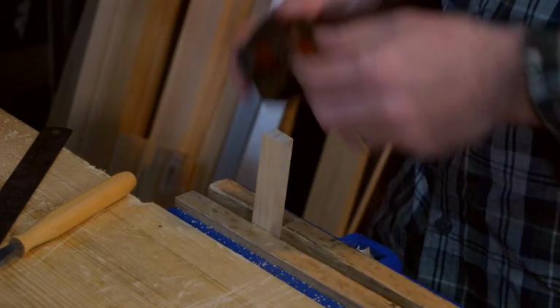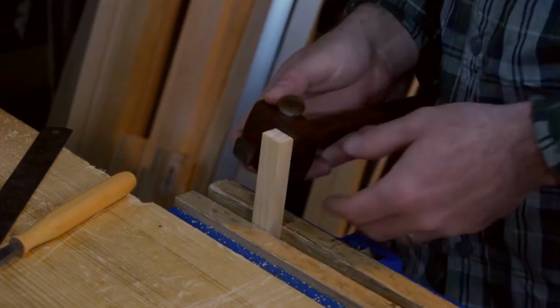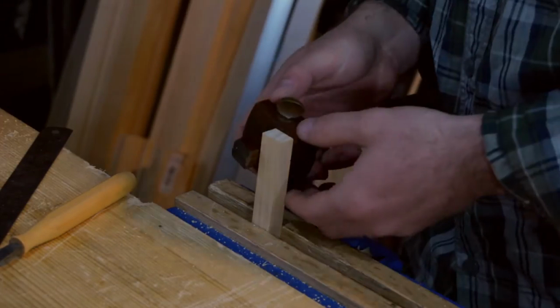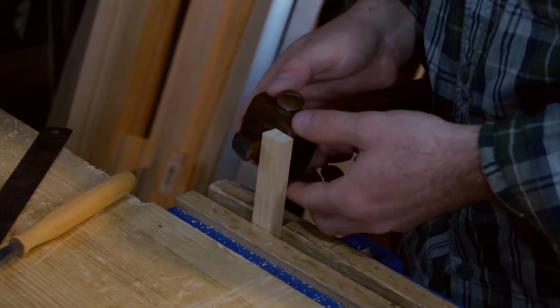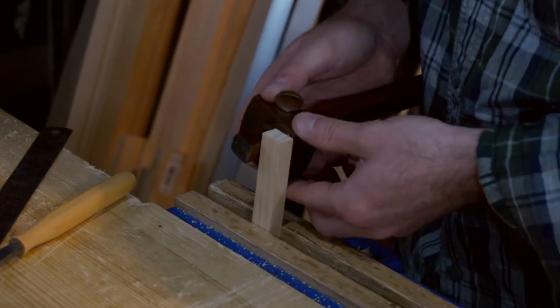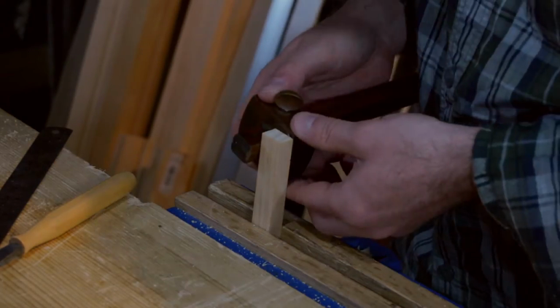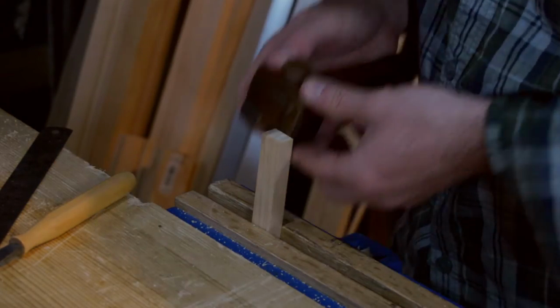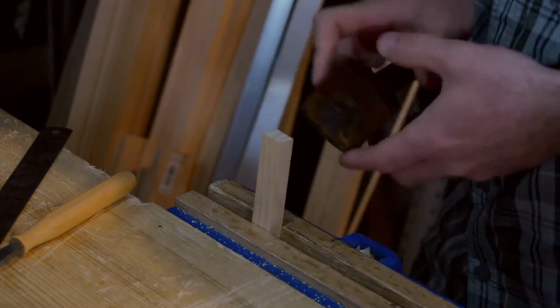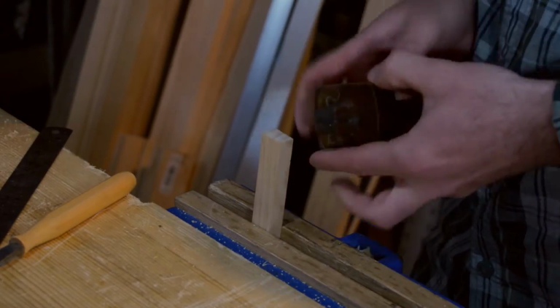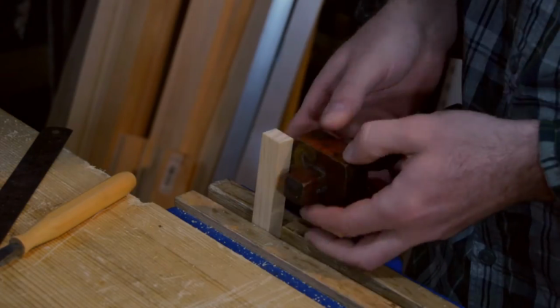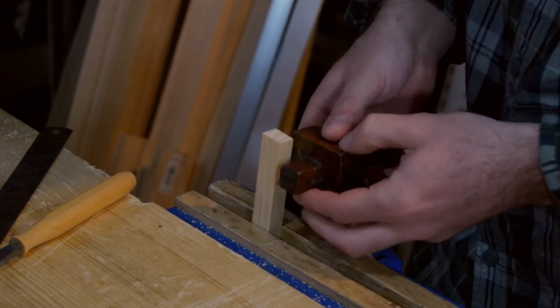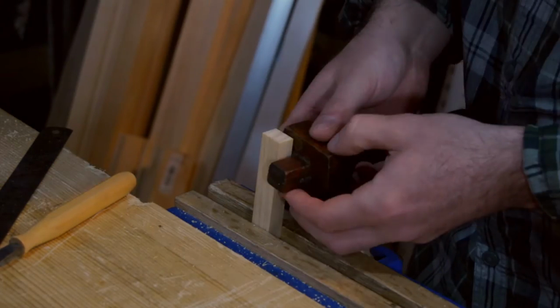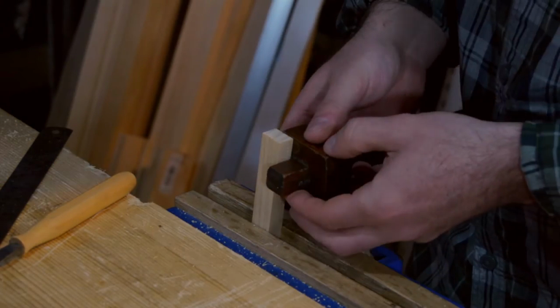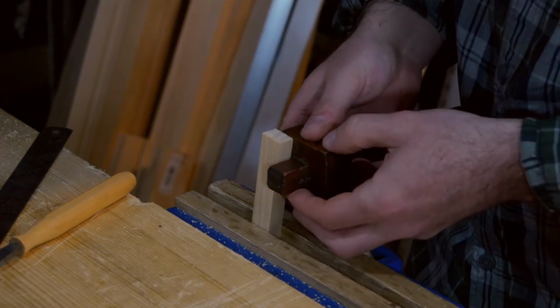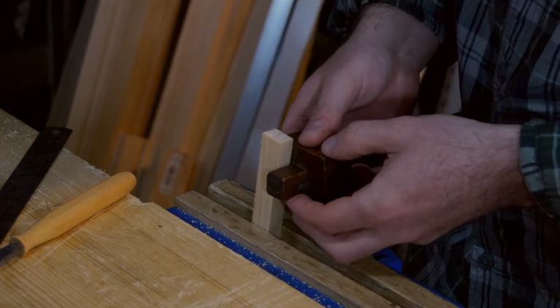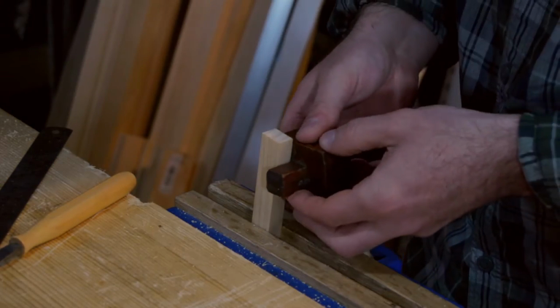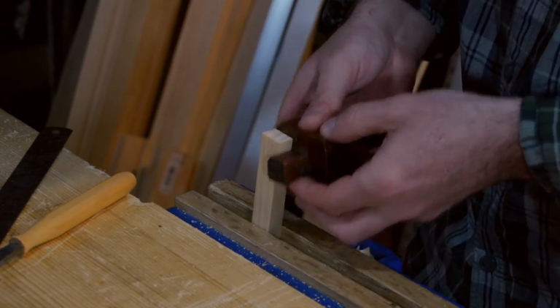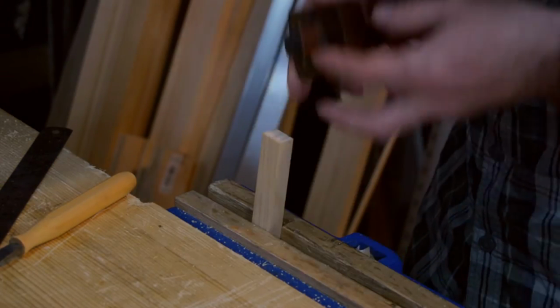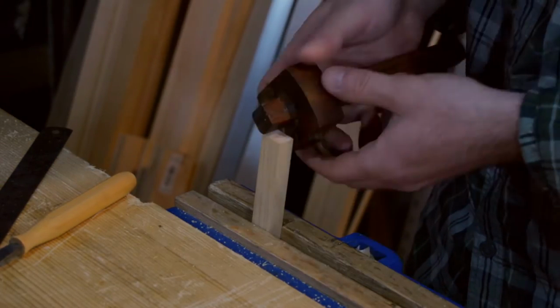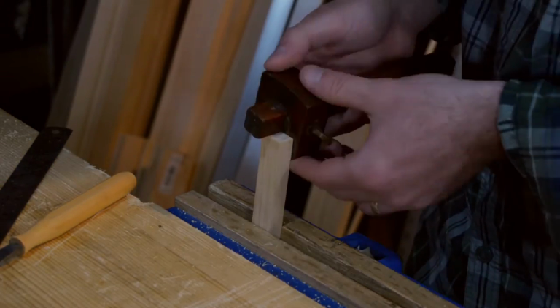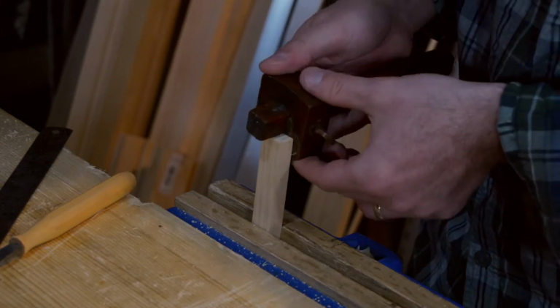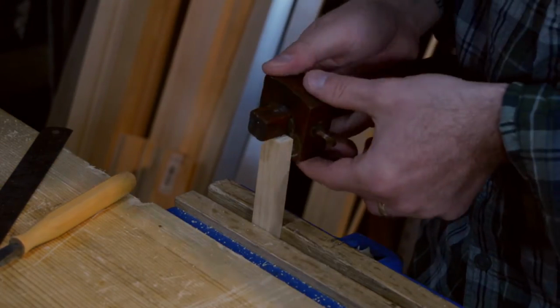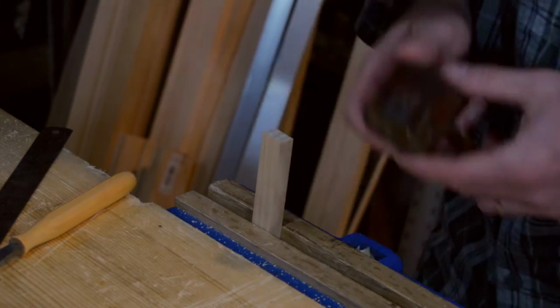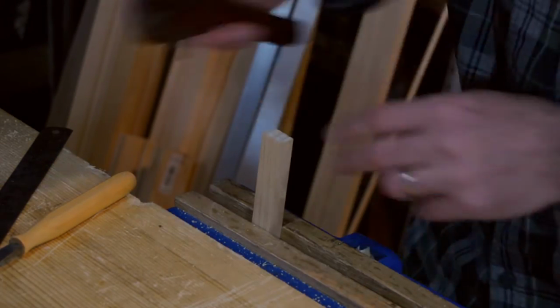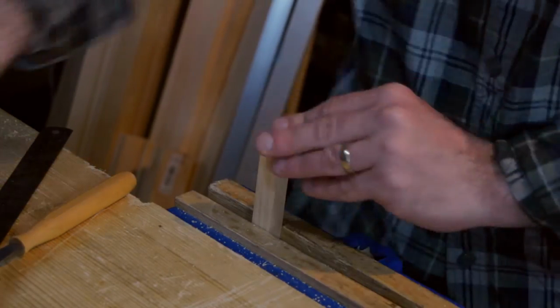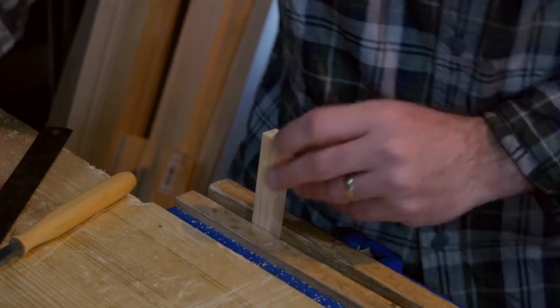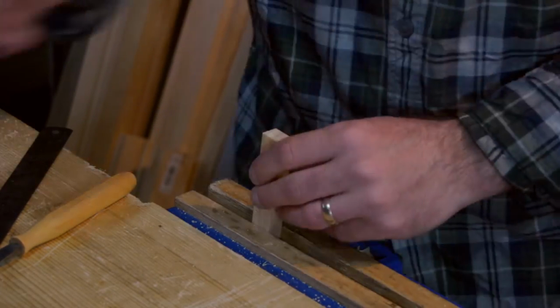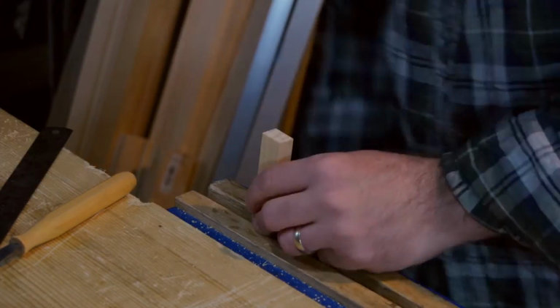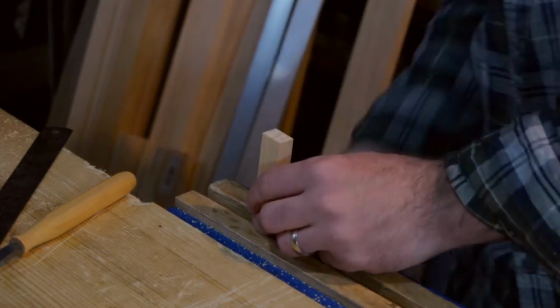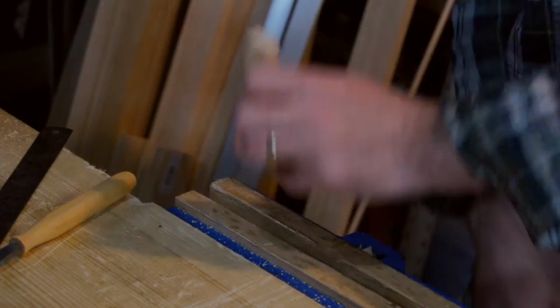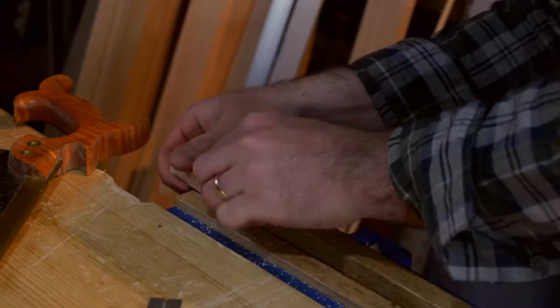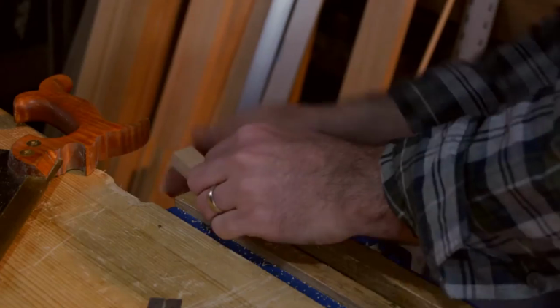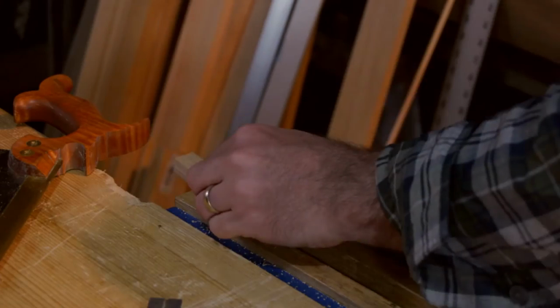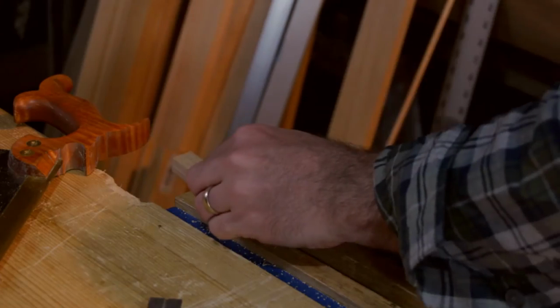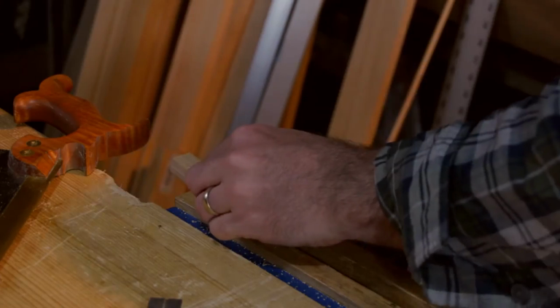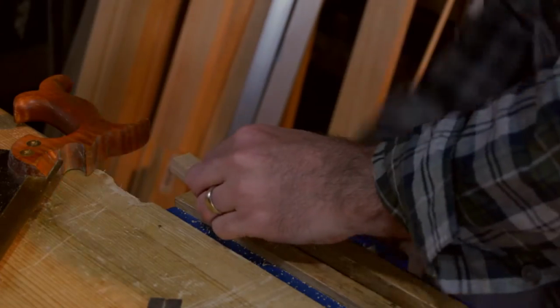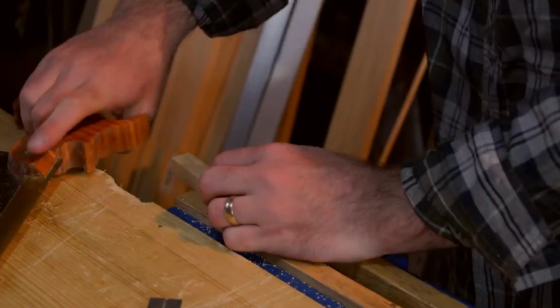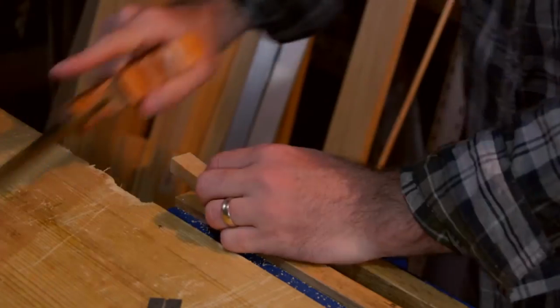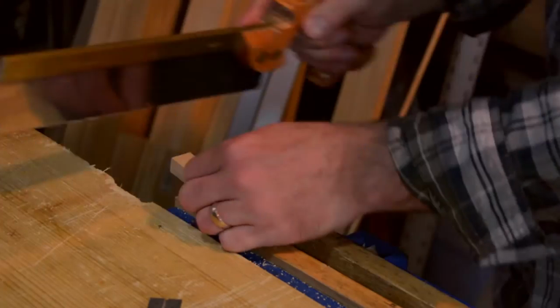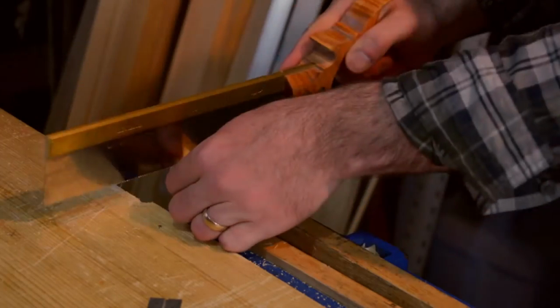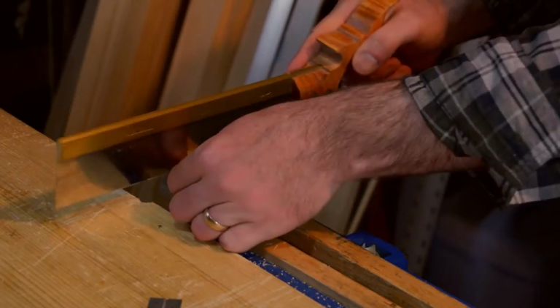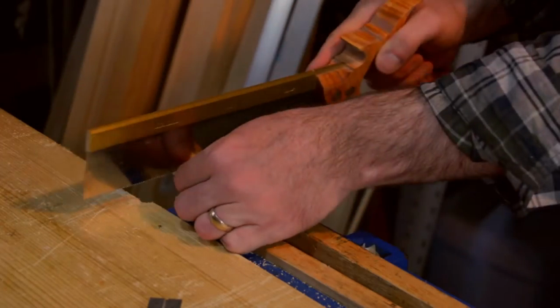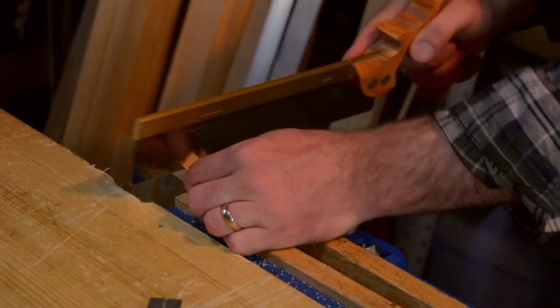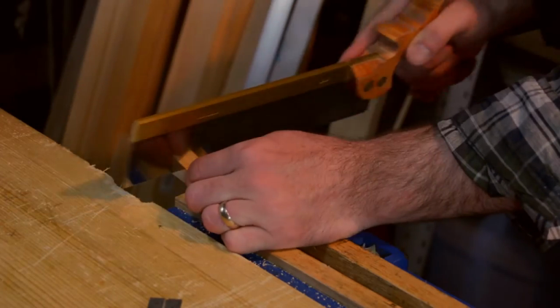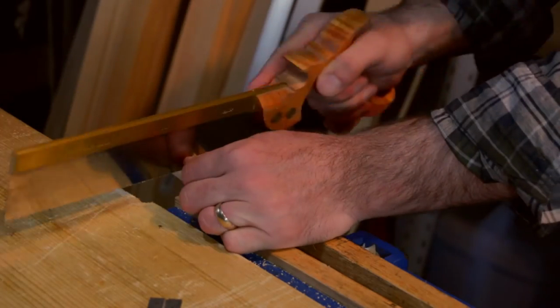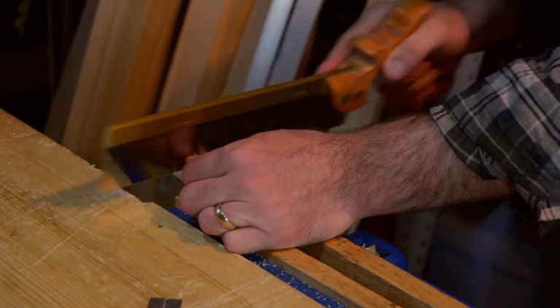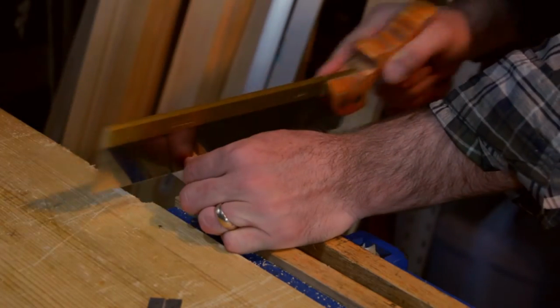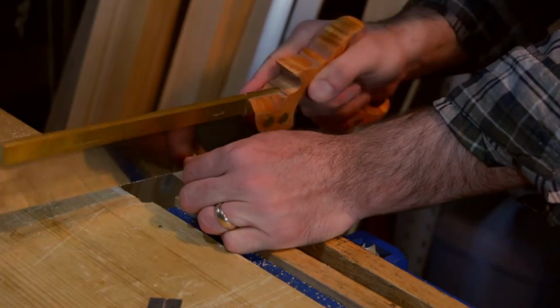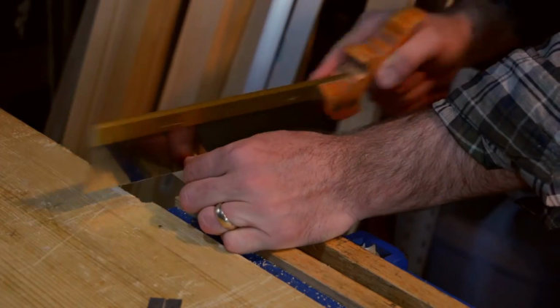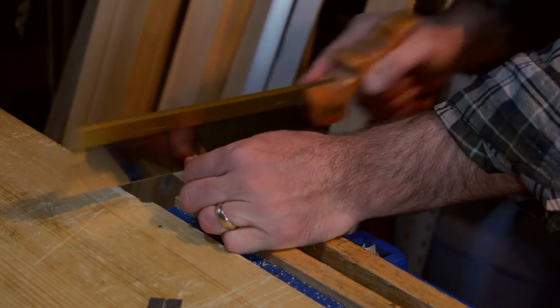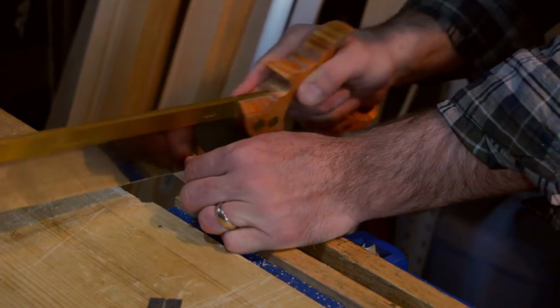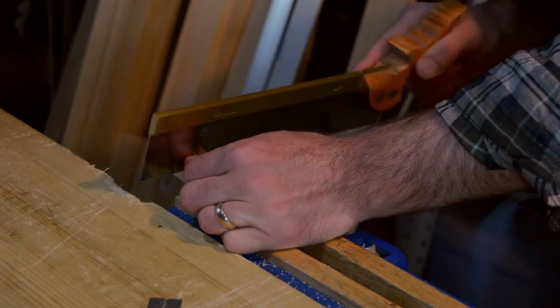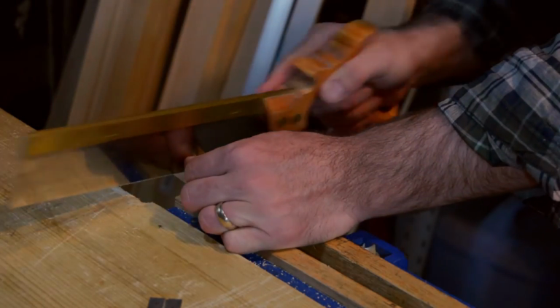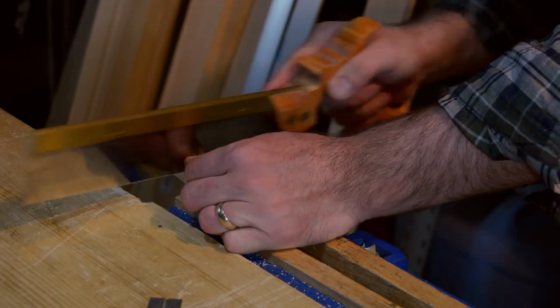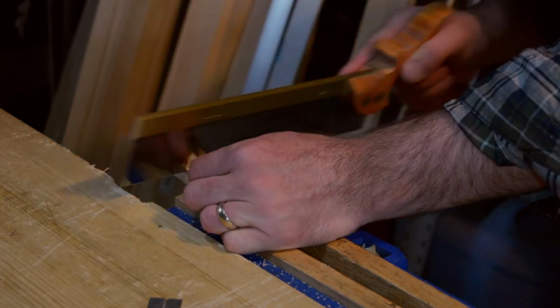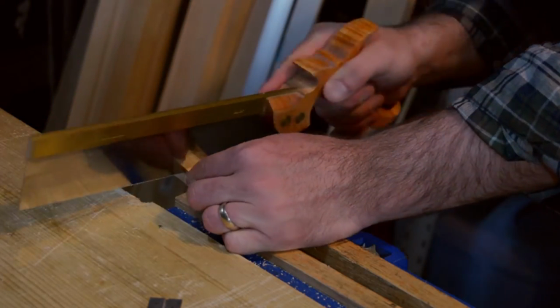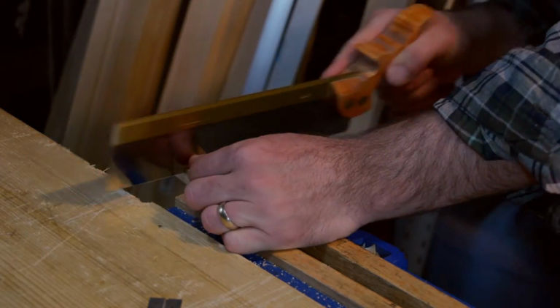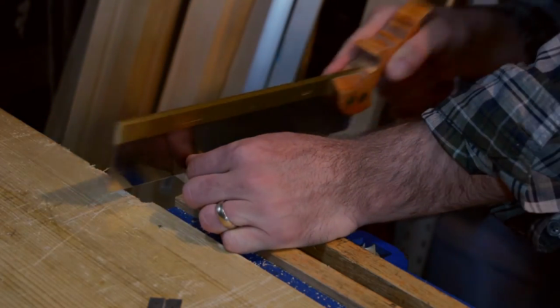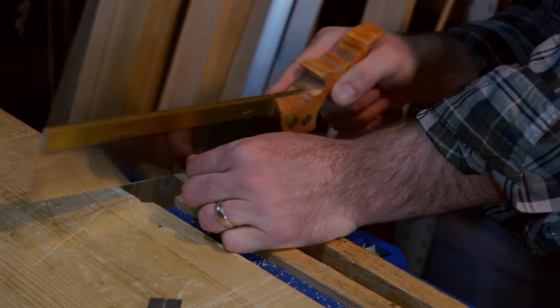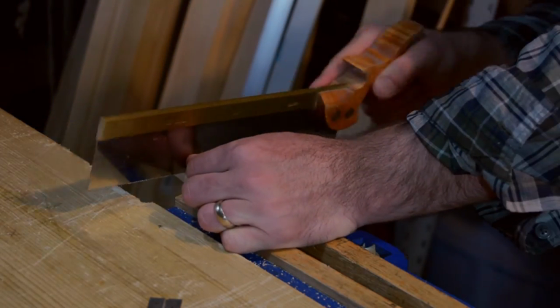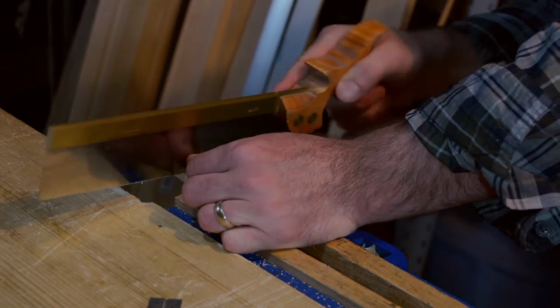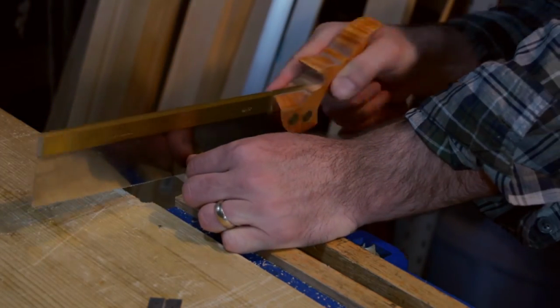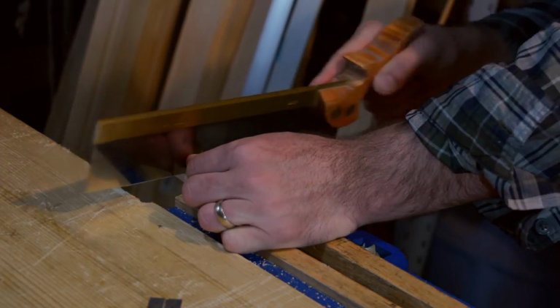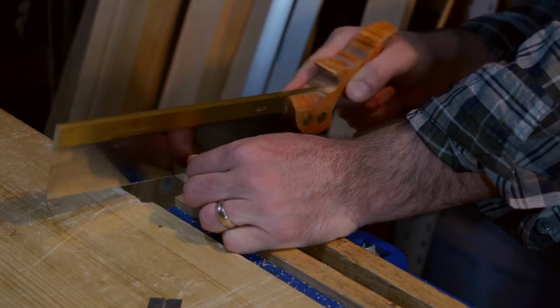I used a marking knife and marking gauge to mark out the rebates or shoulders that I'm going to put on these new pieces.